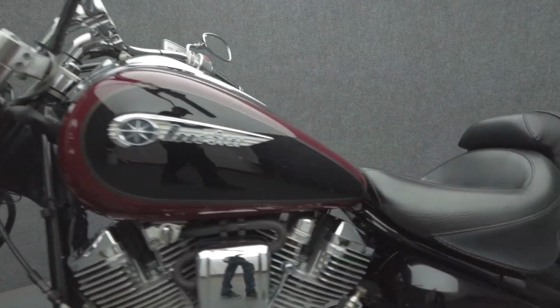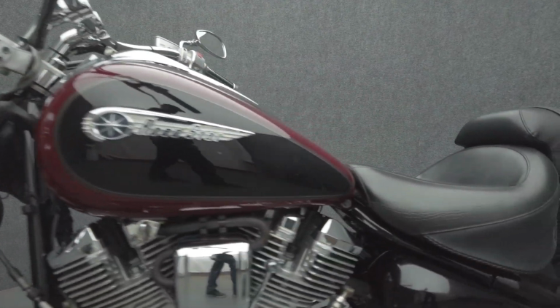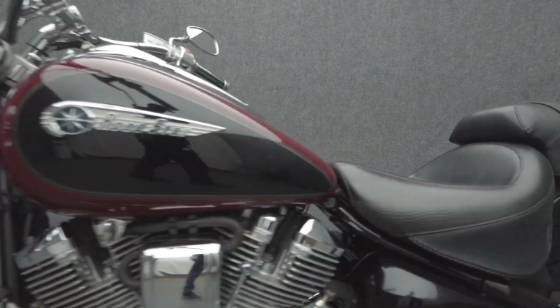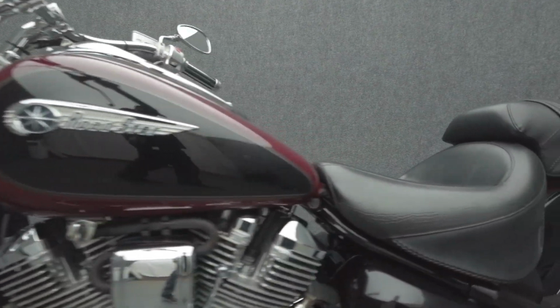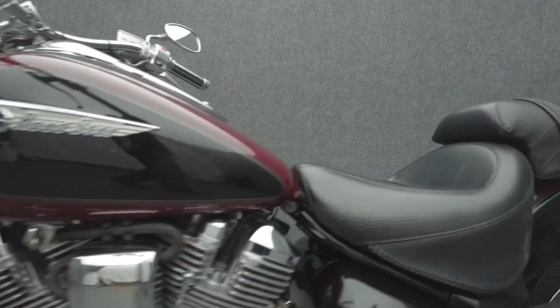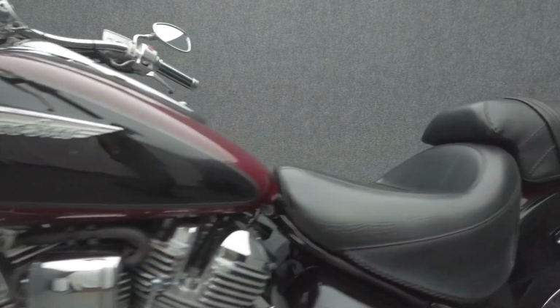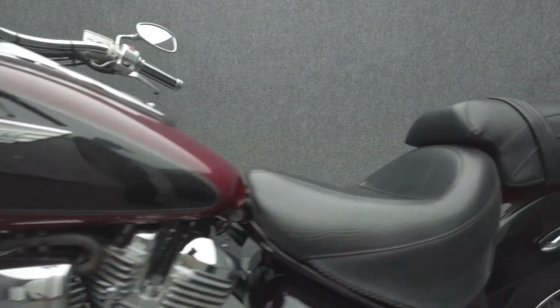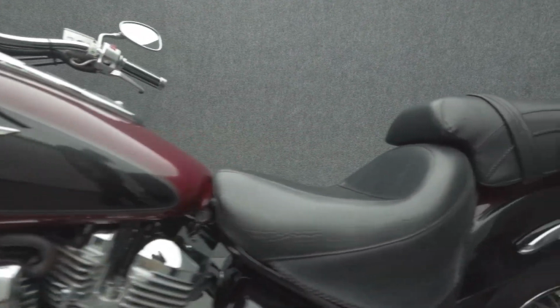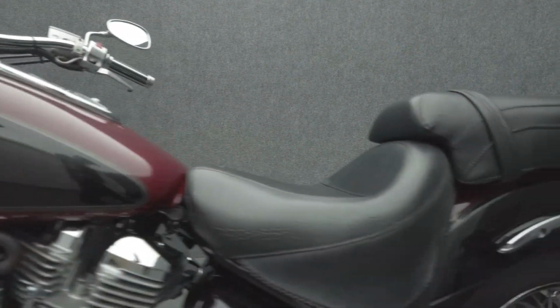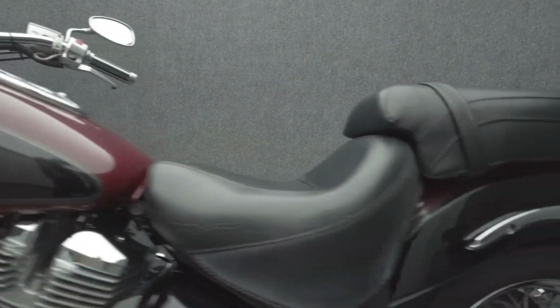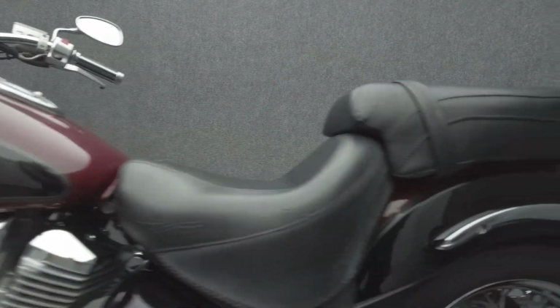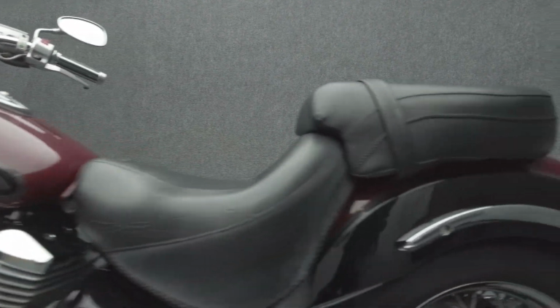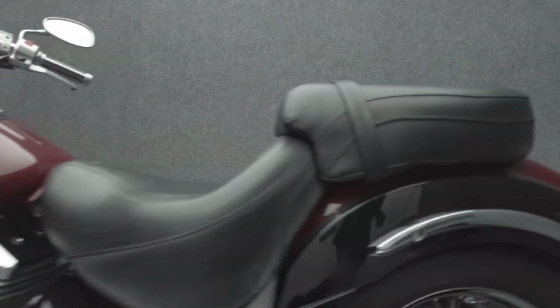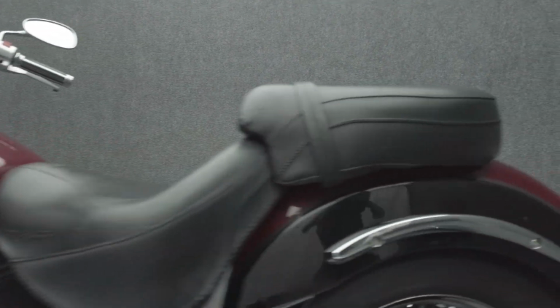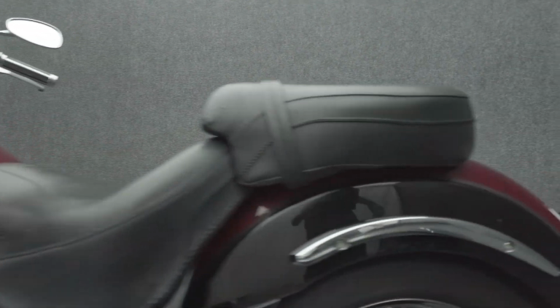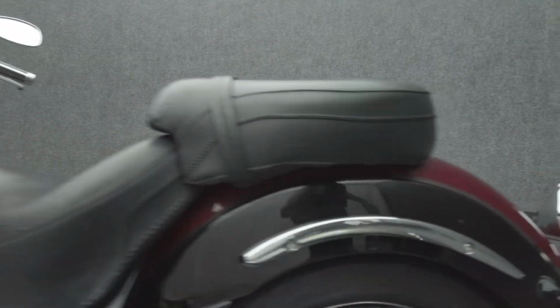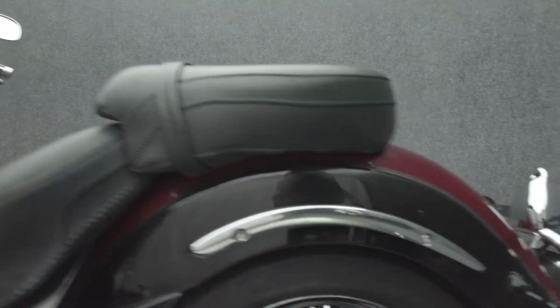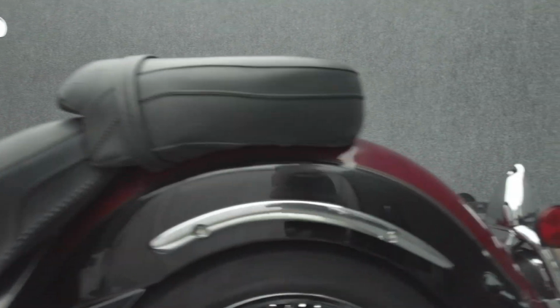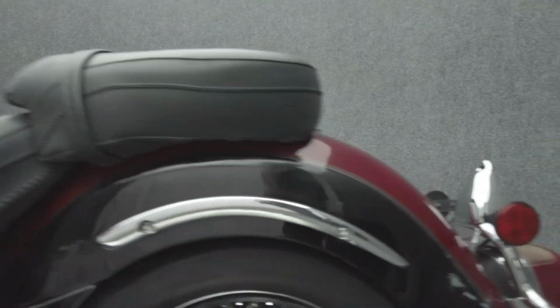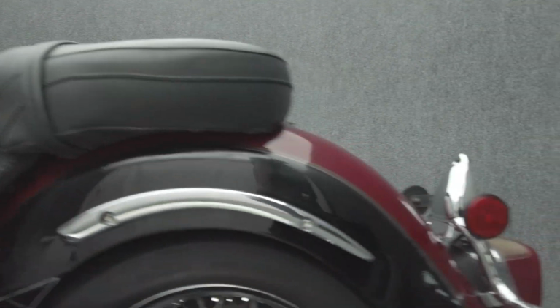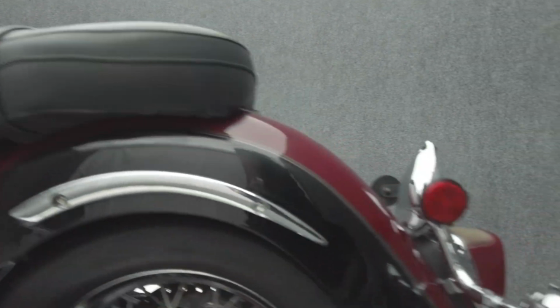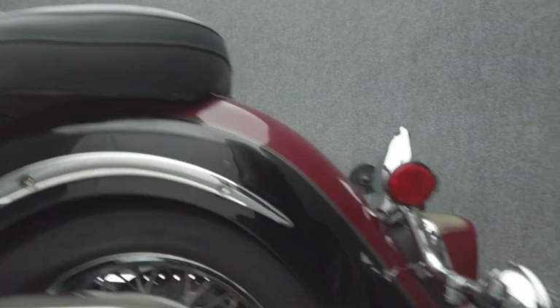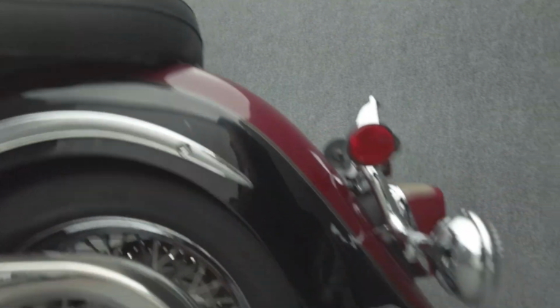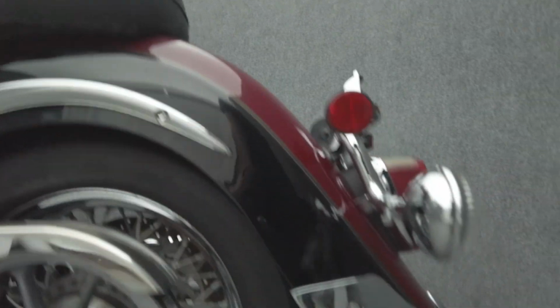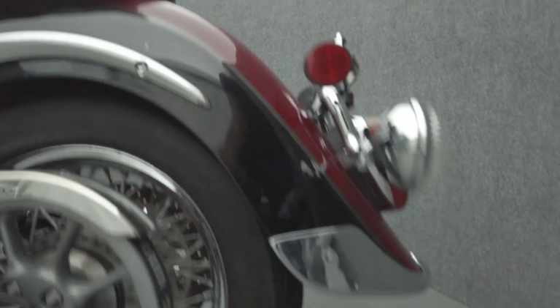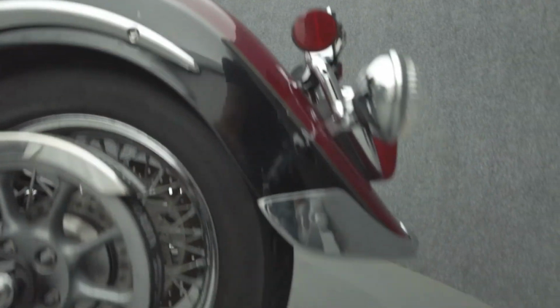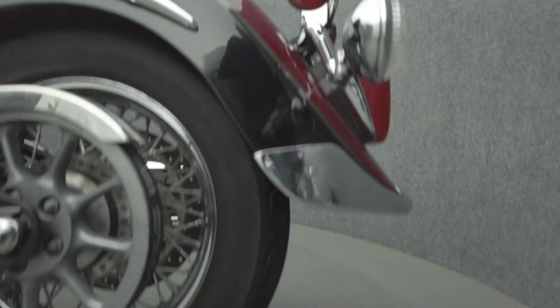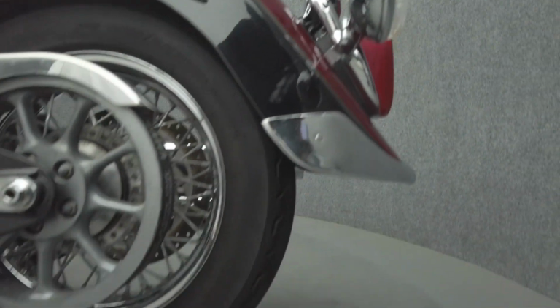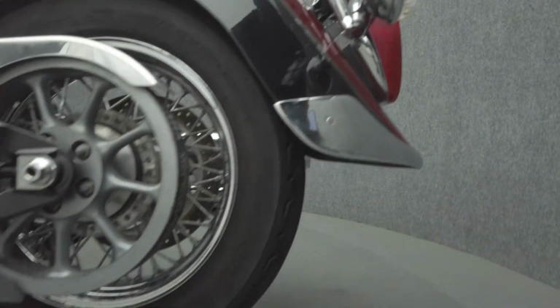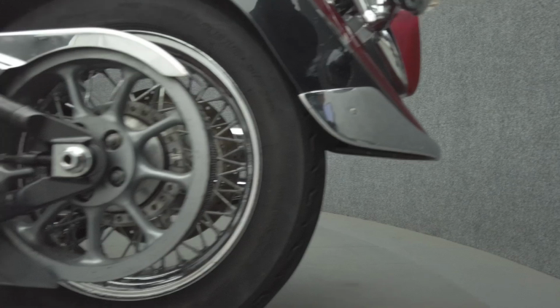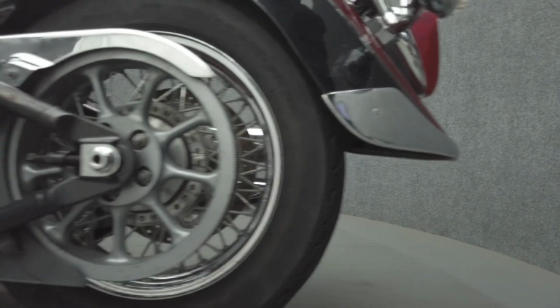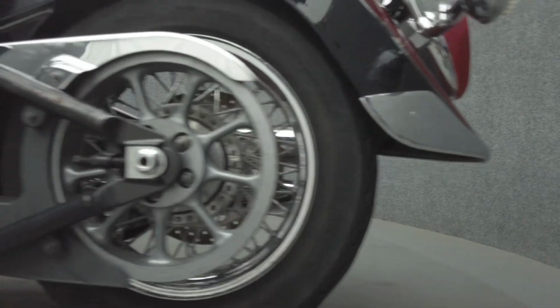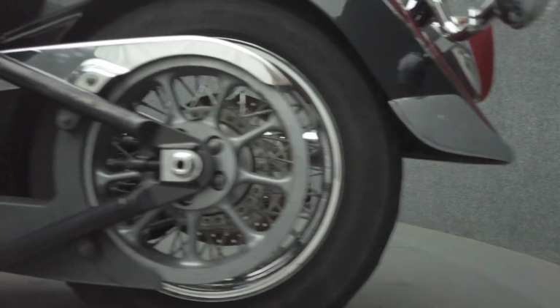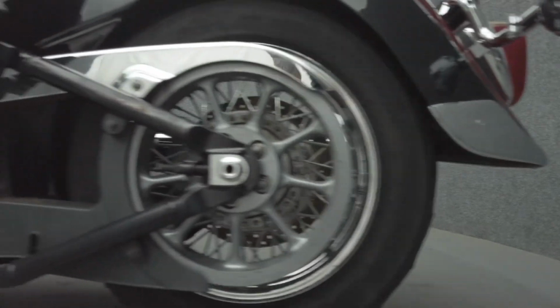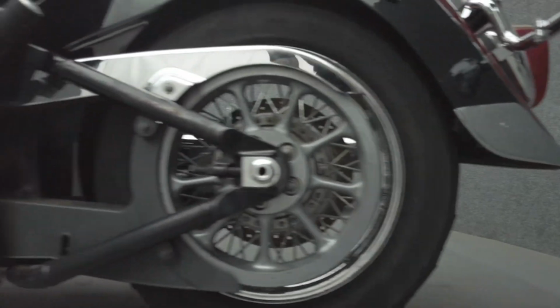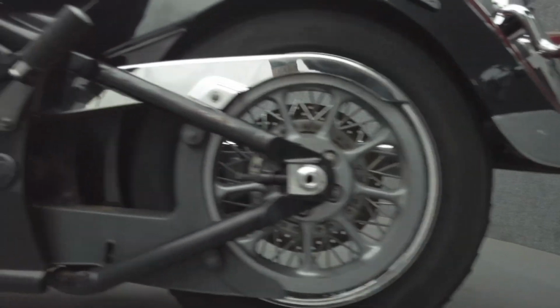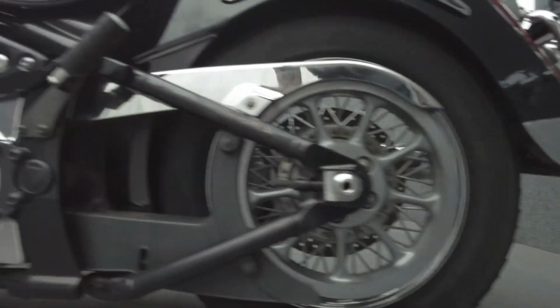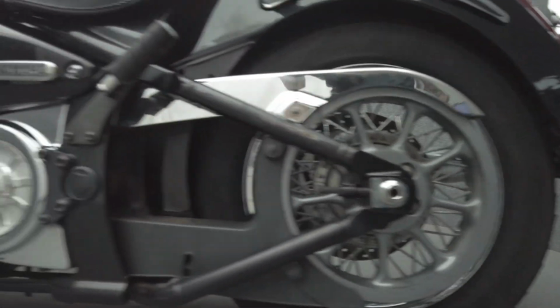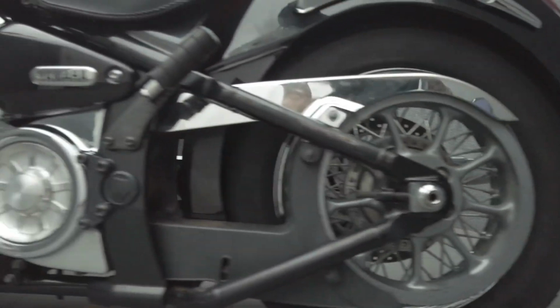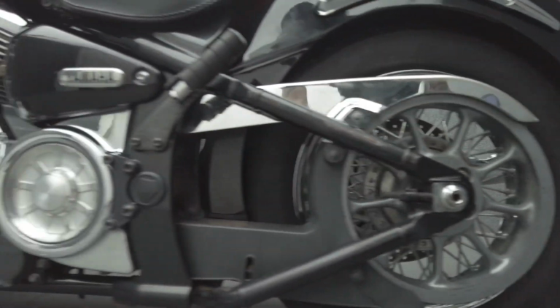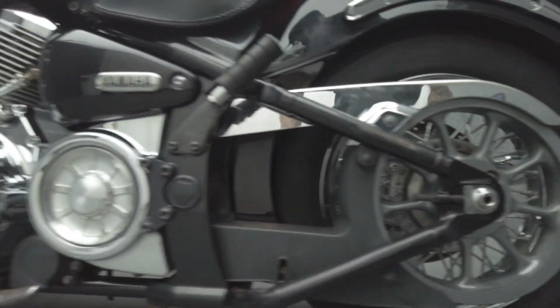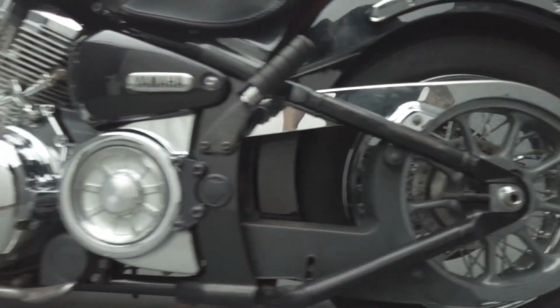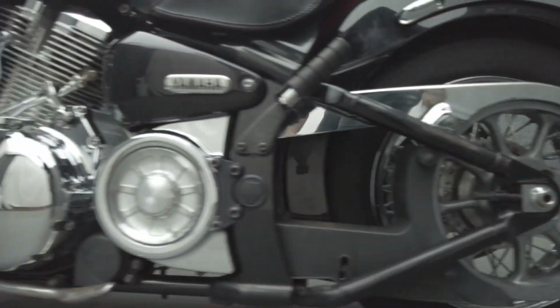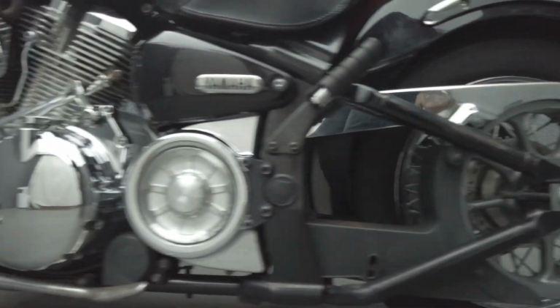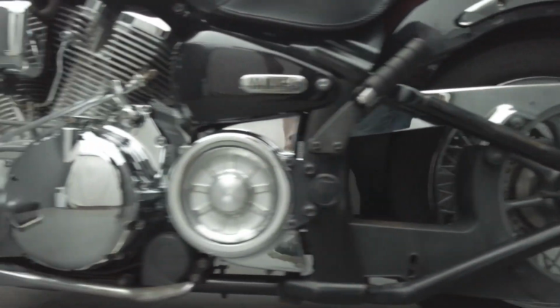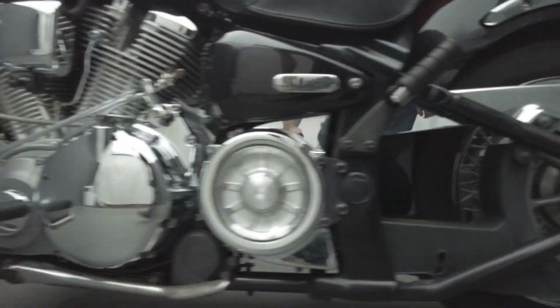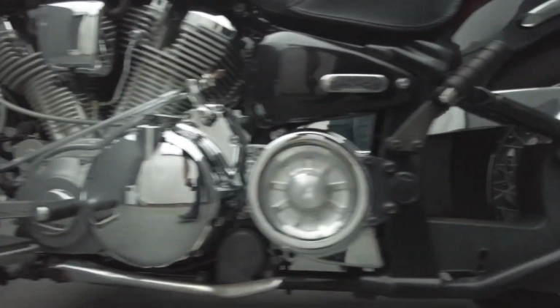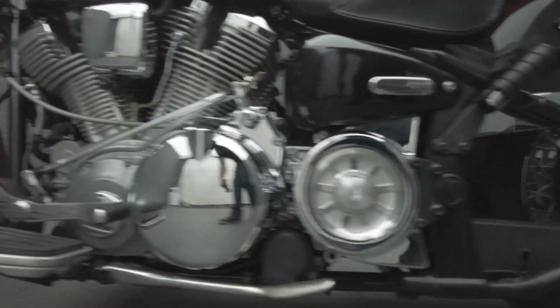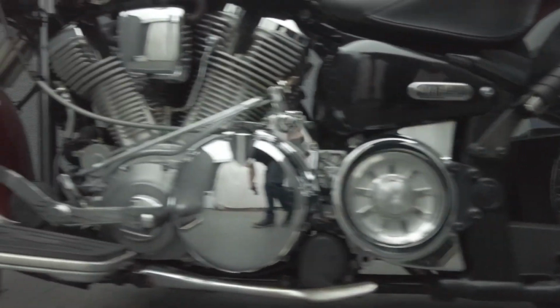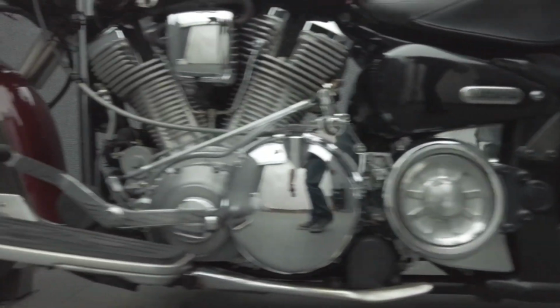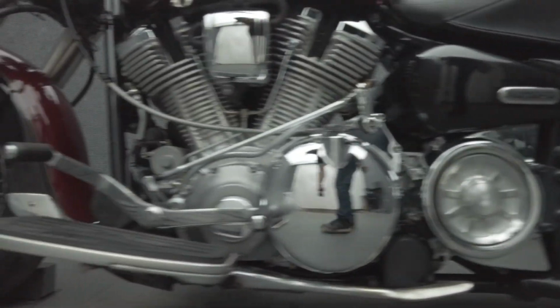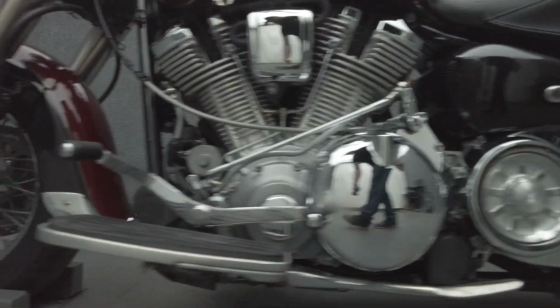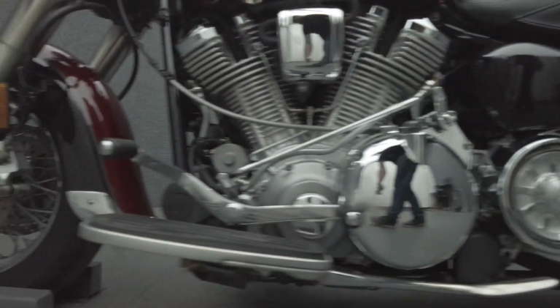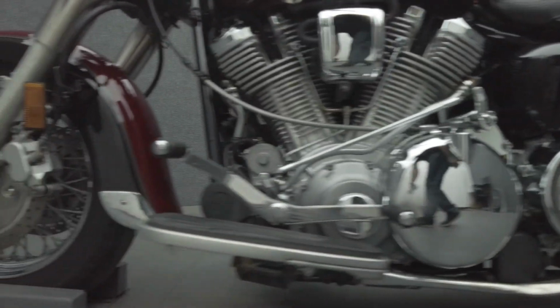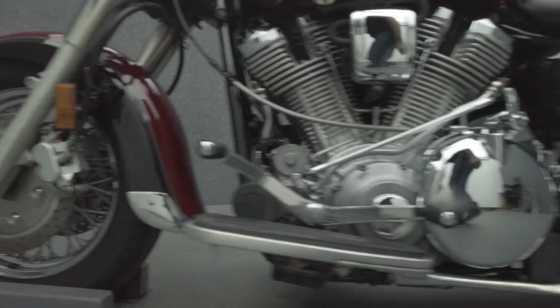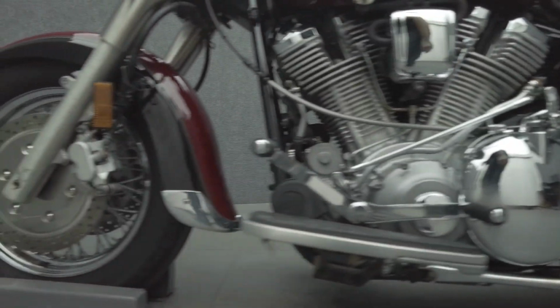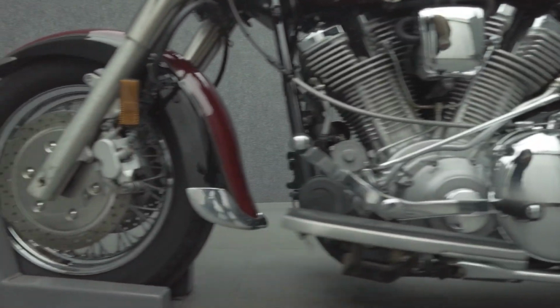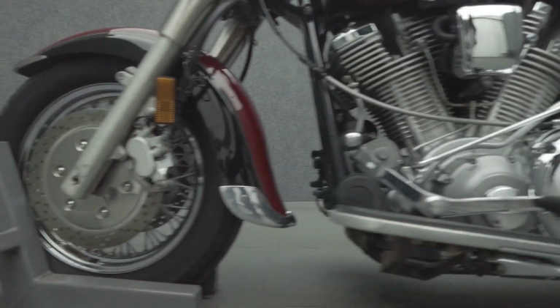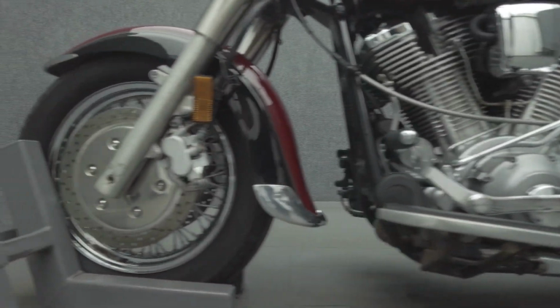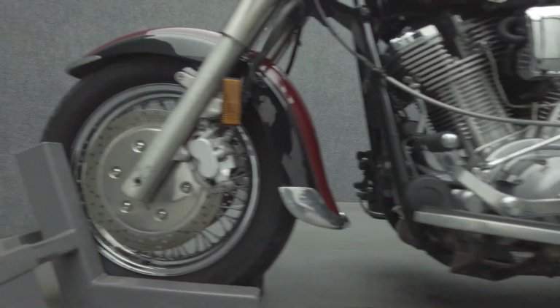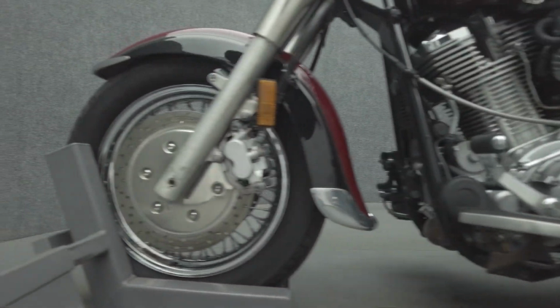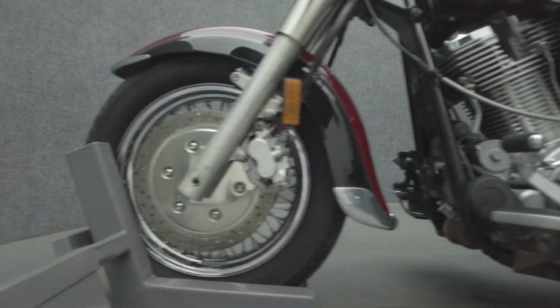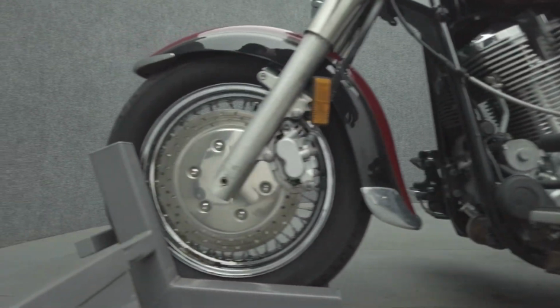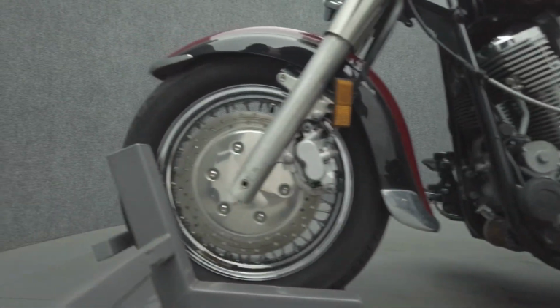To pass New Hampshire state inspection, this Roadstar will need new front and rear tires, and the seat needs to be properly attached.